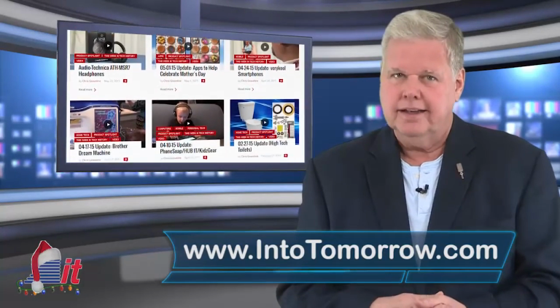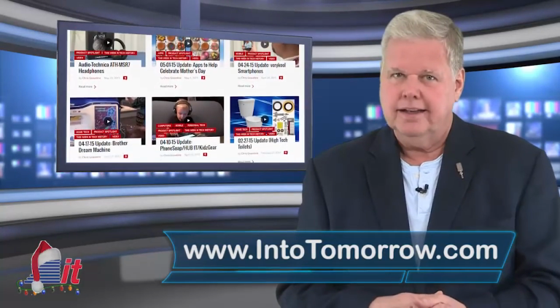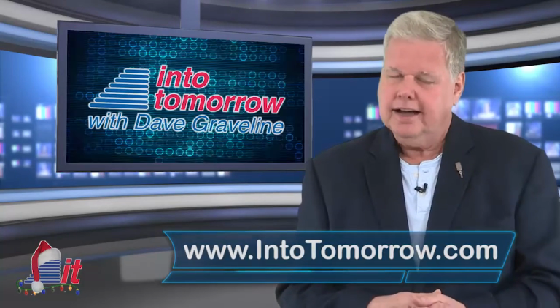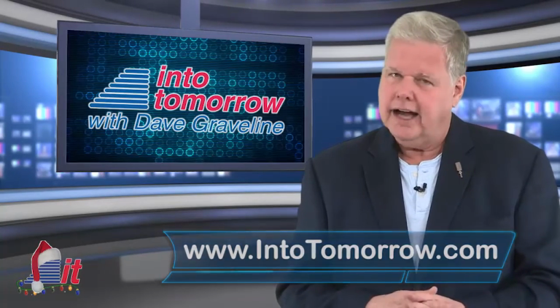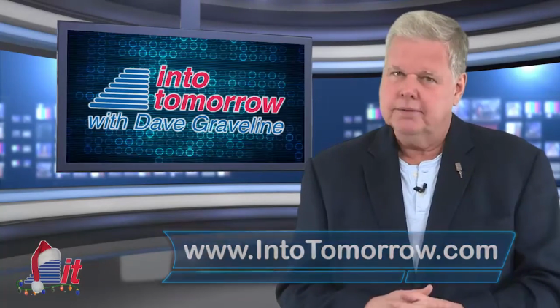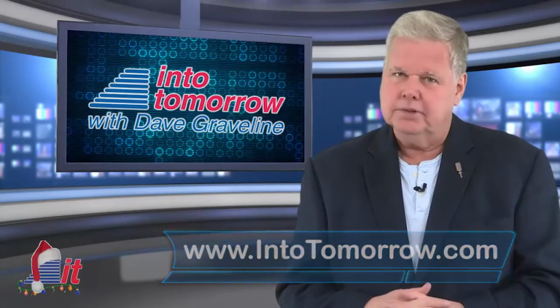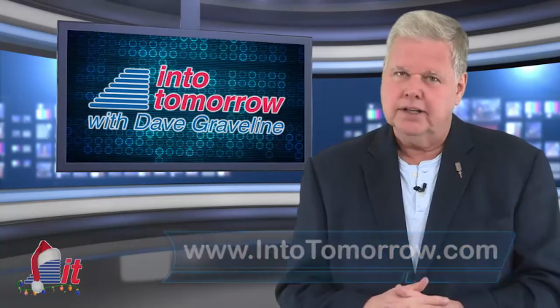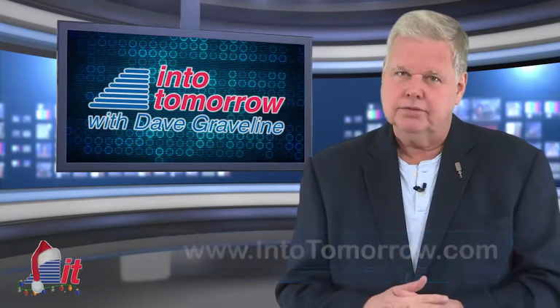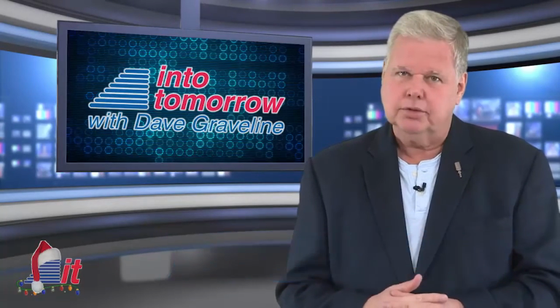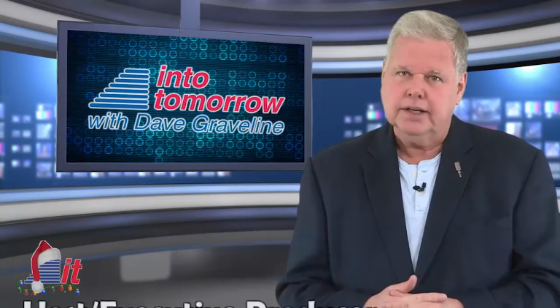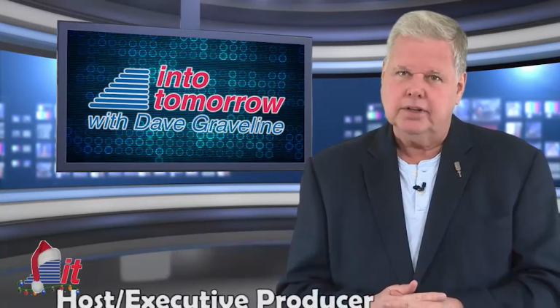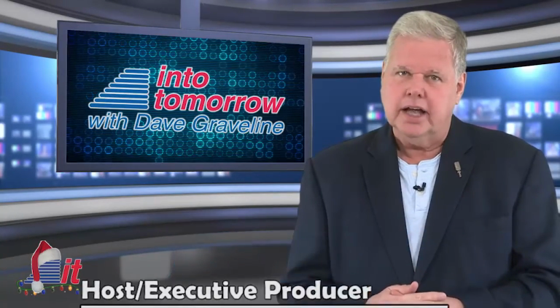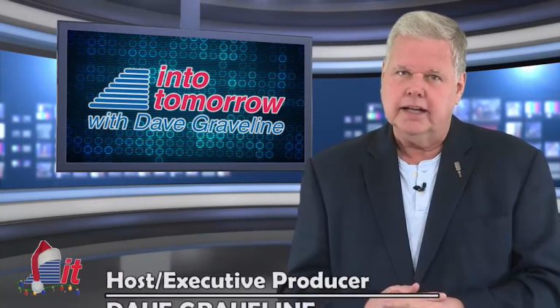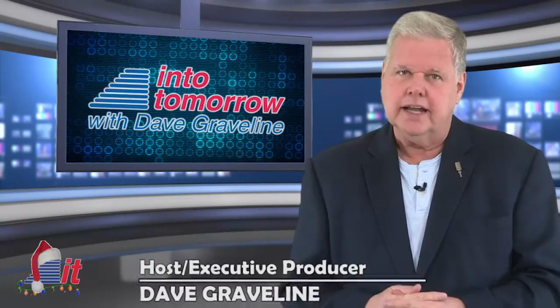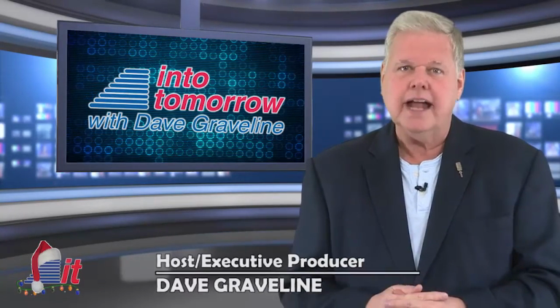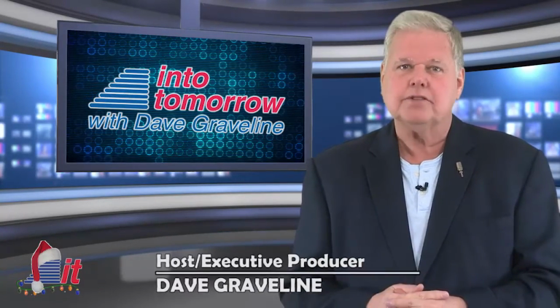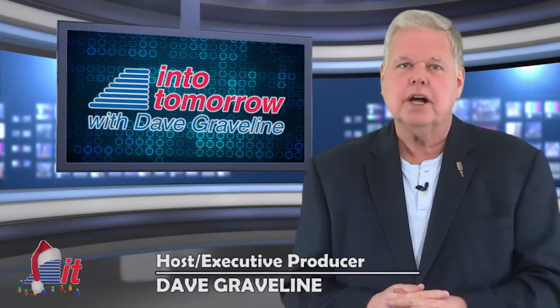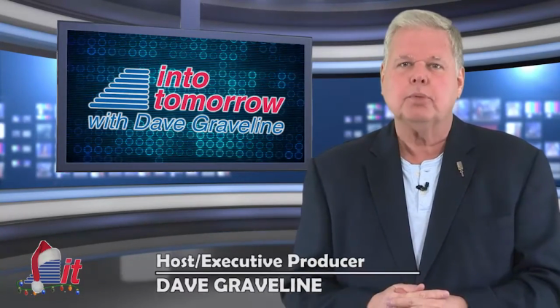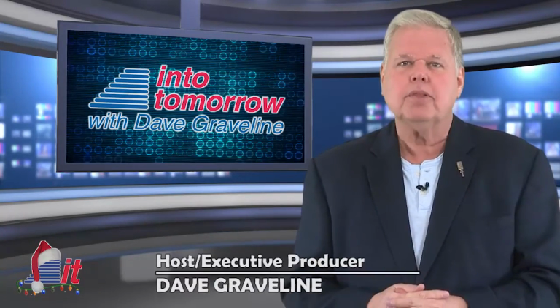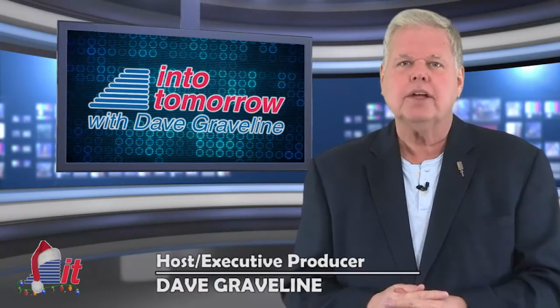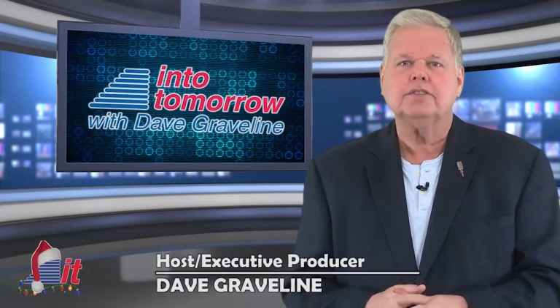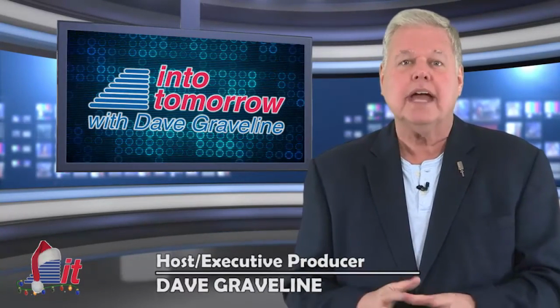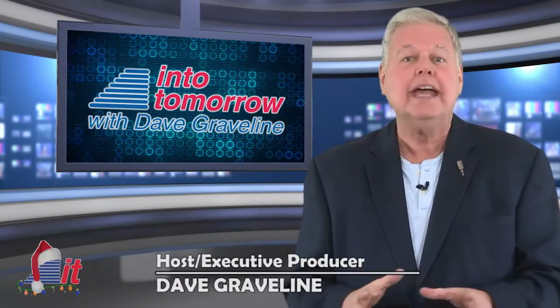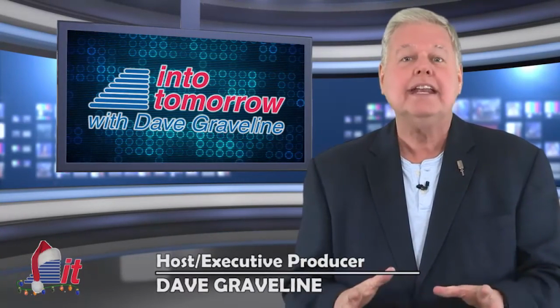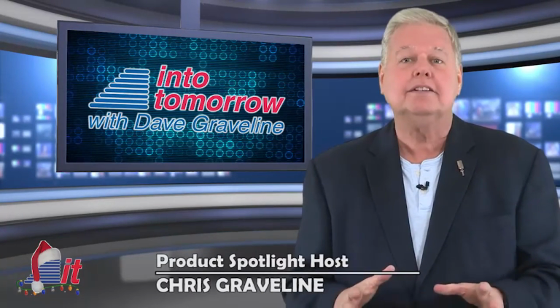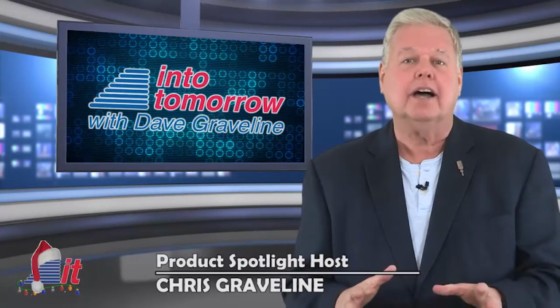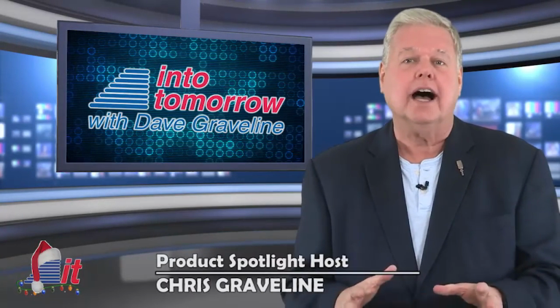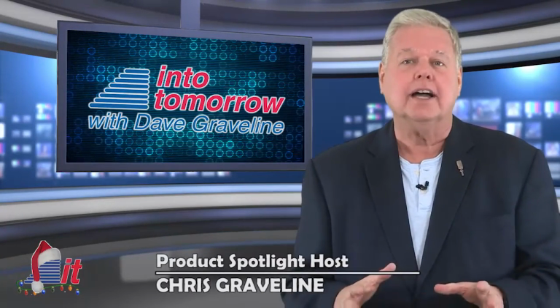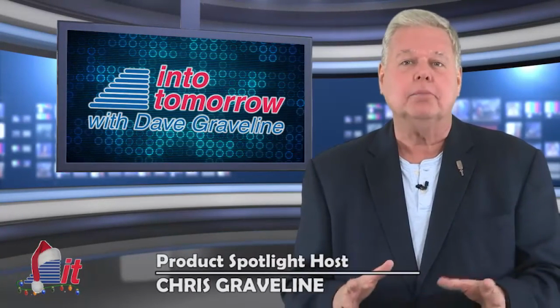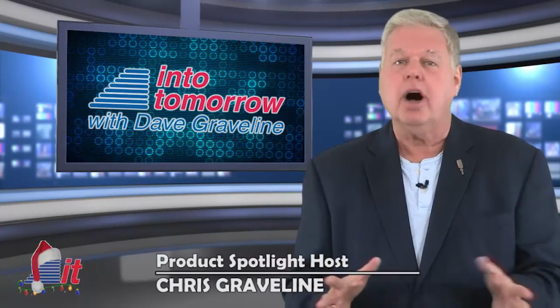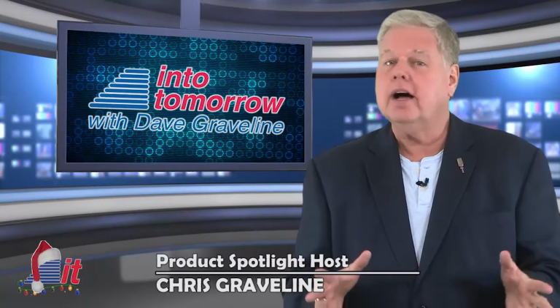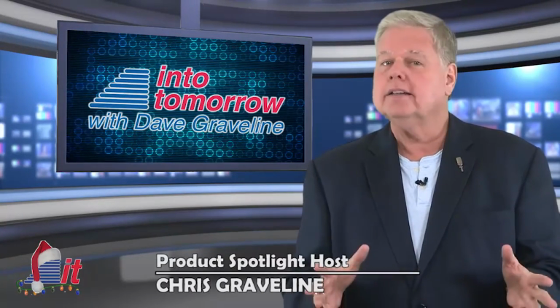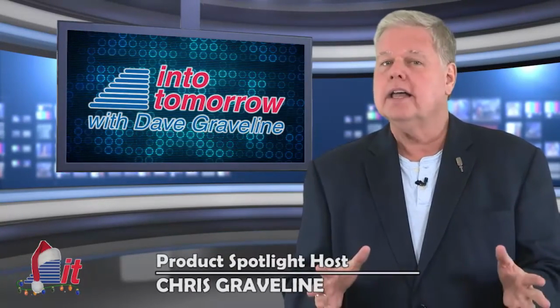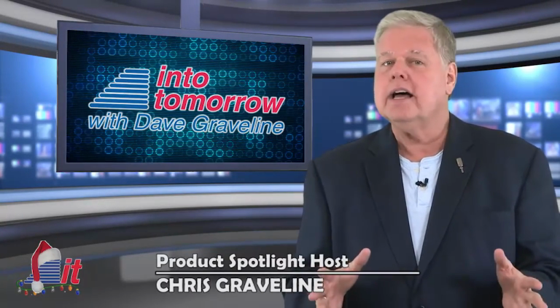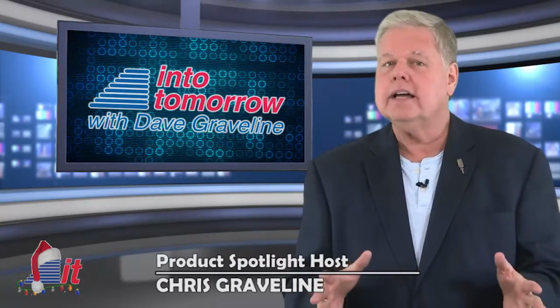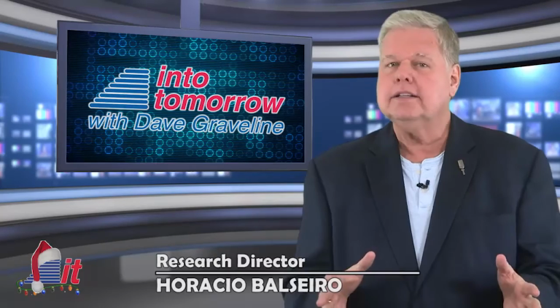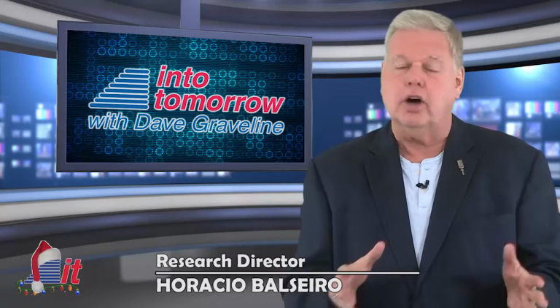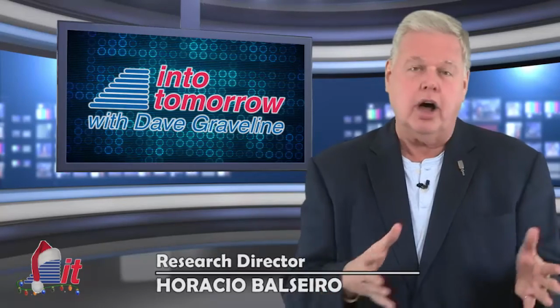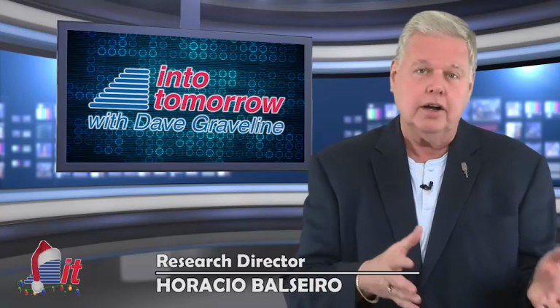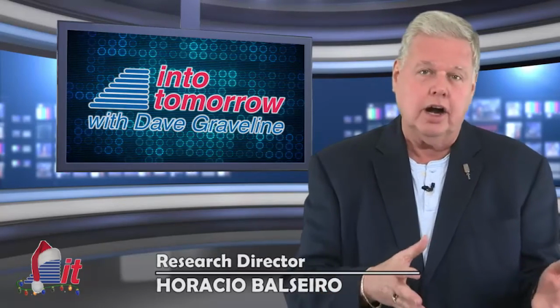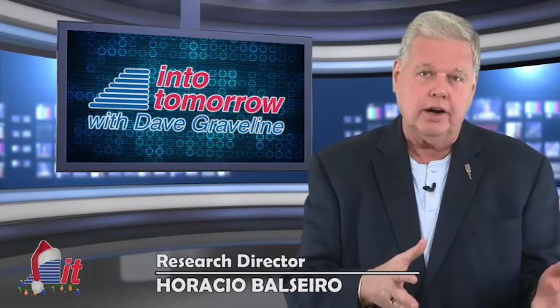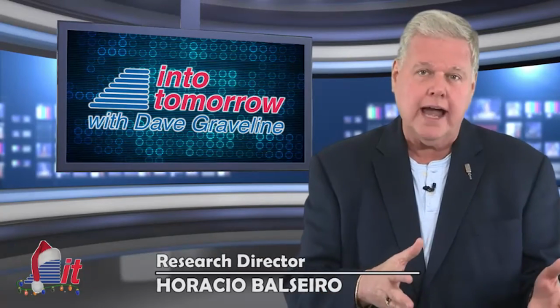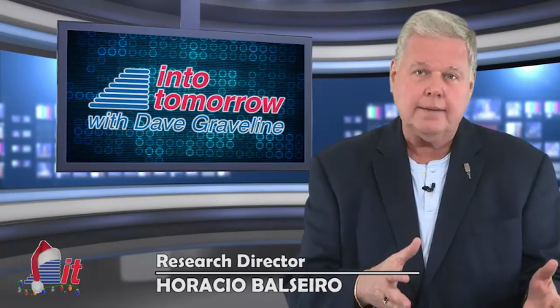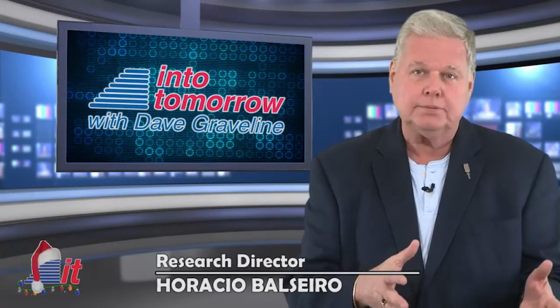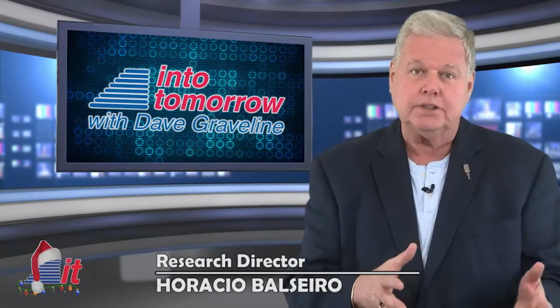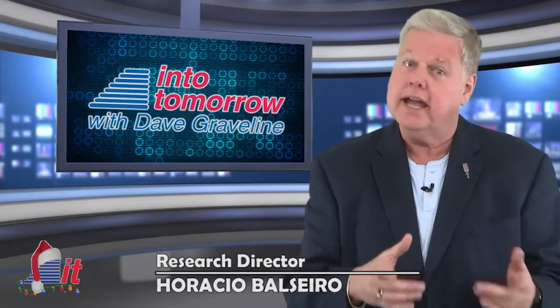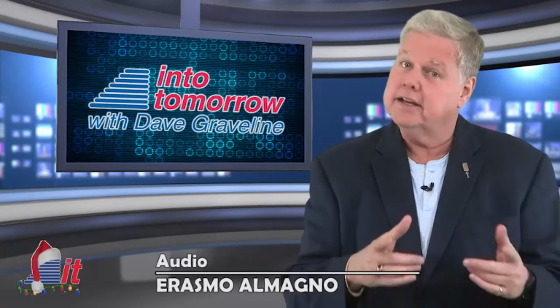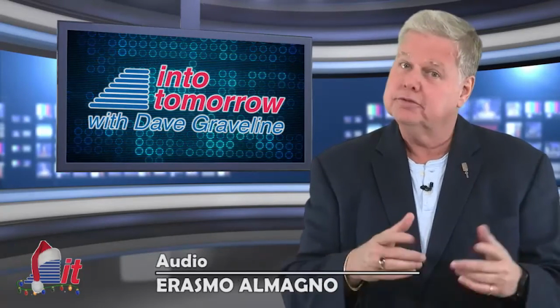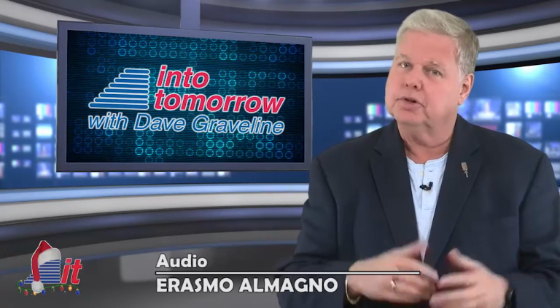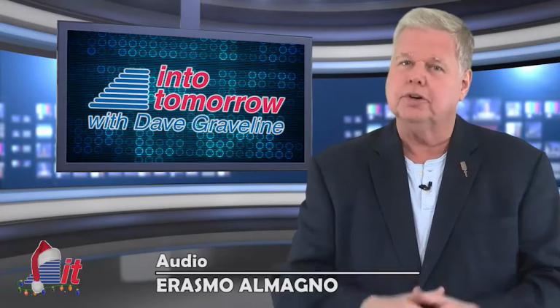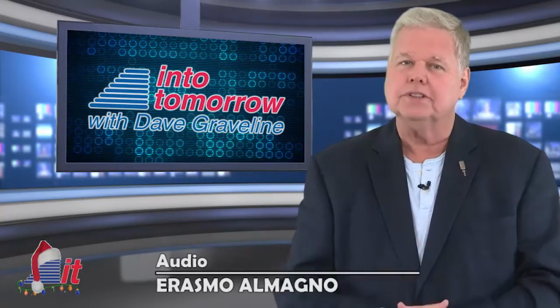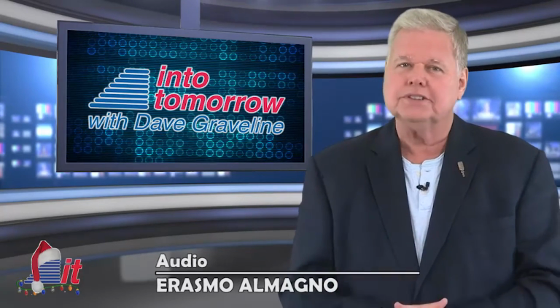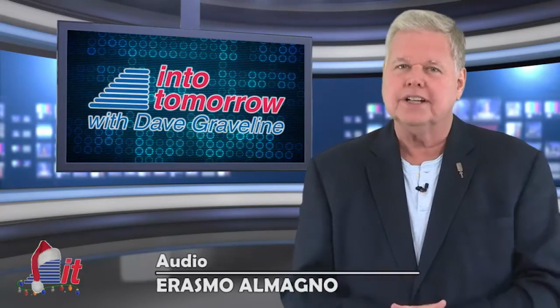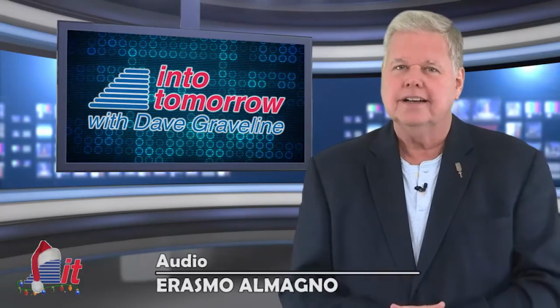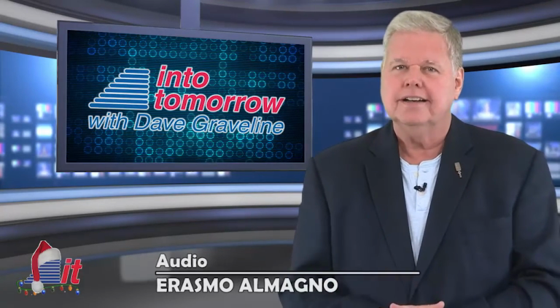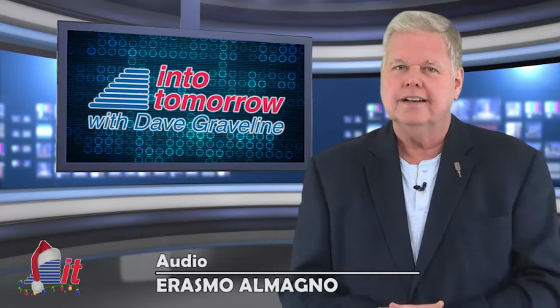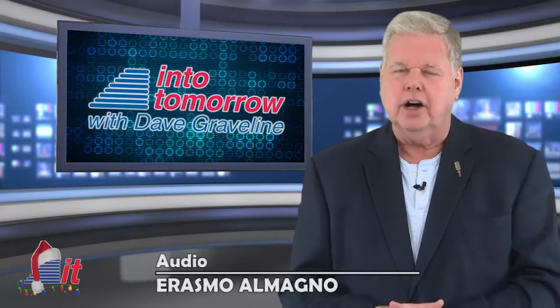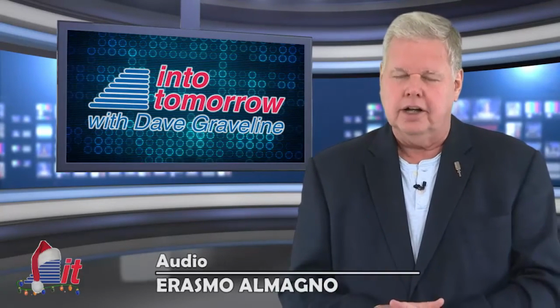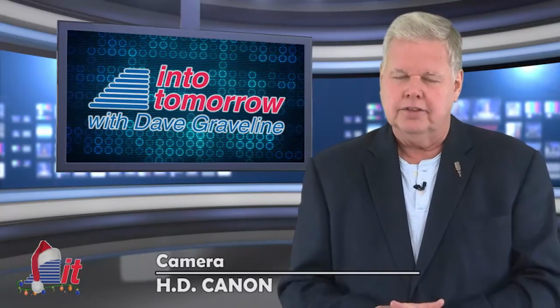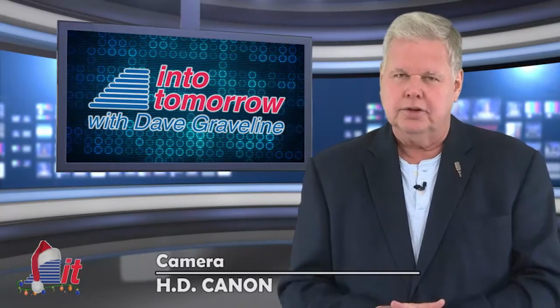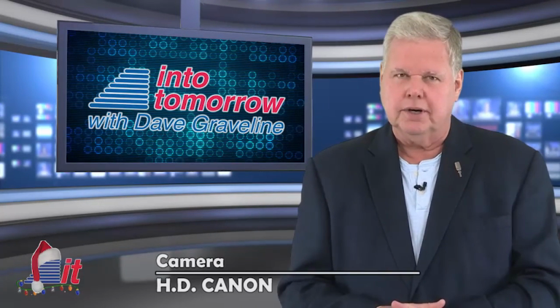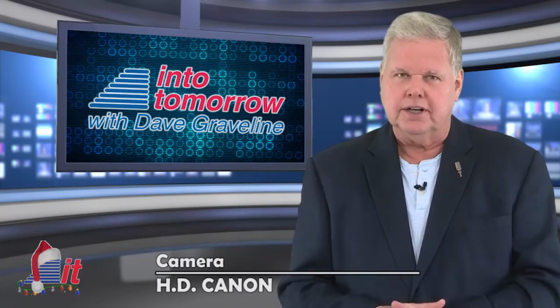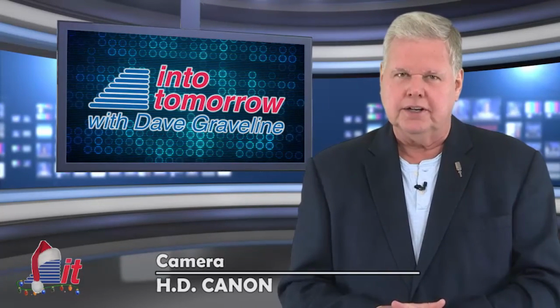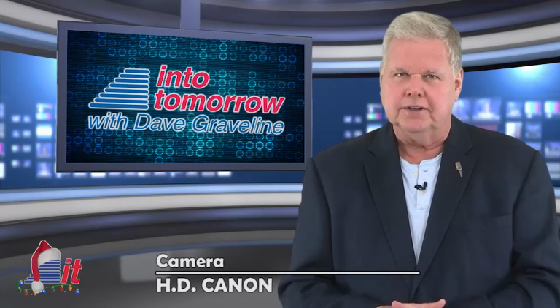I'm Dave Graveline. Catch up with us anytime — online, on our apps, and of course, on the radio.